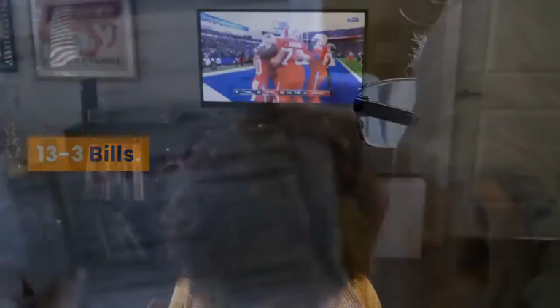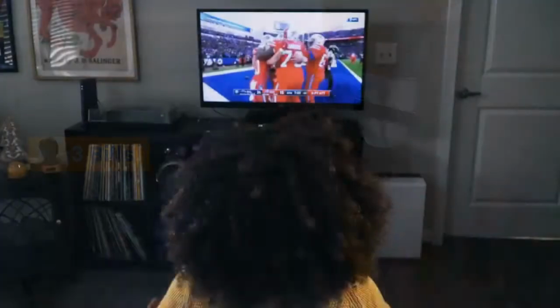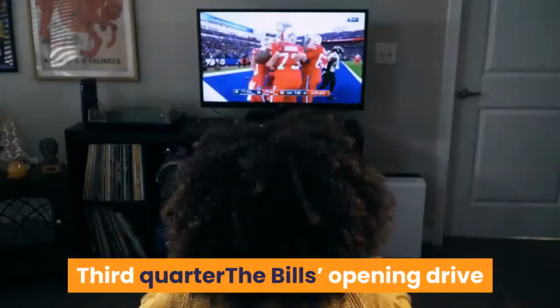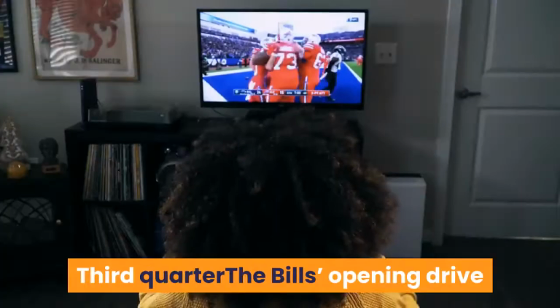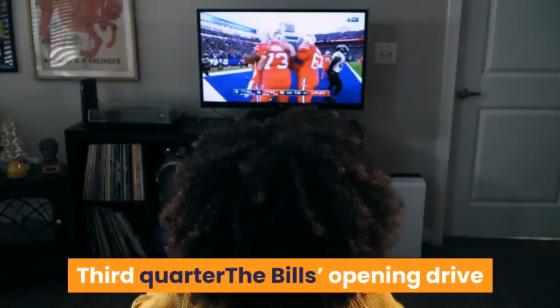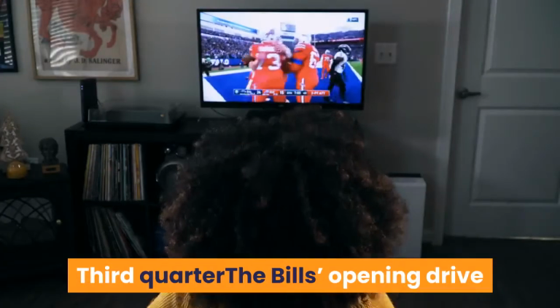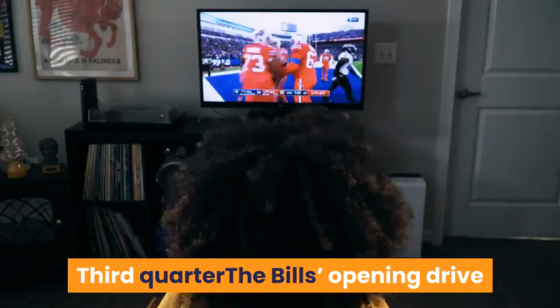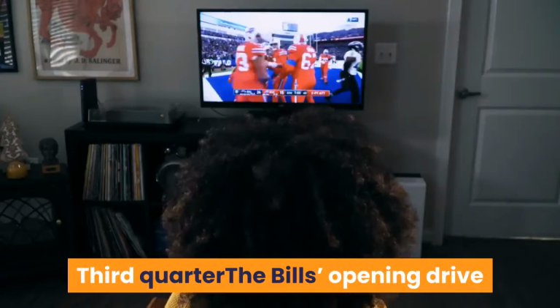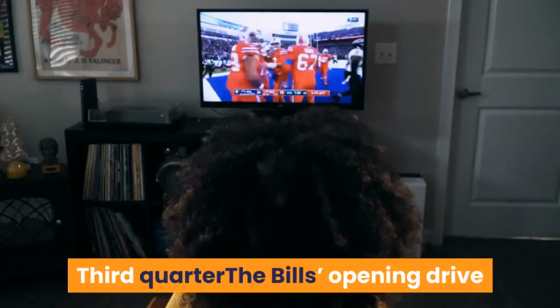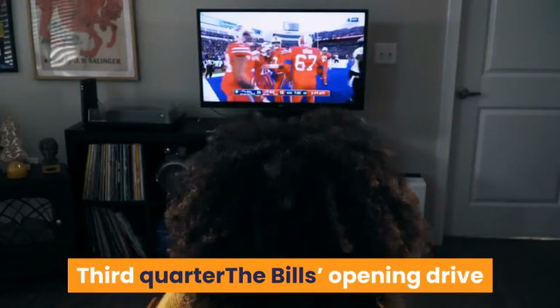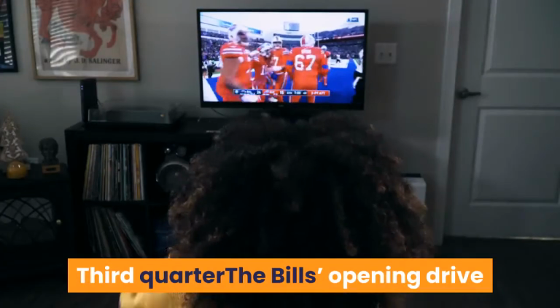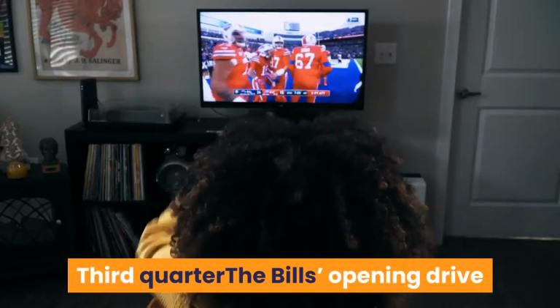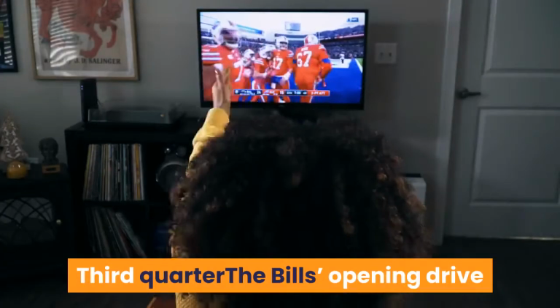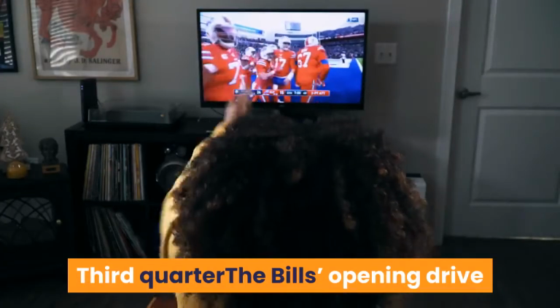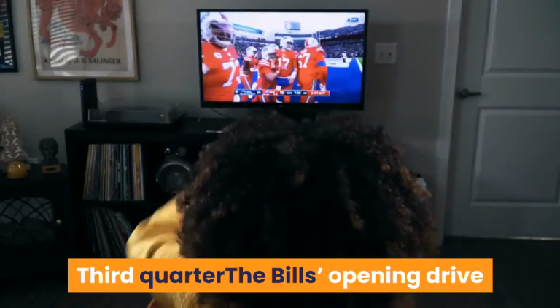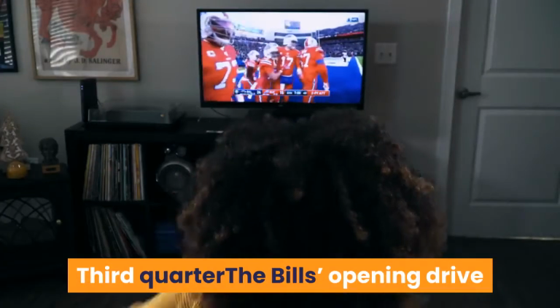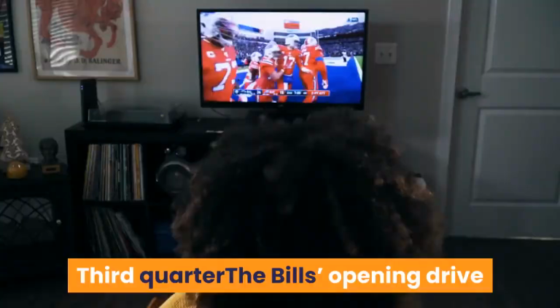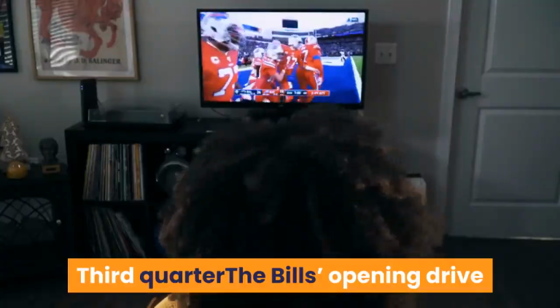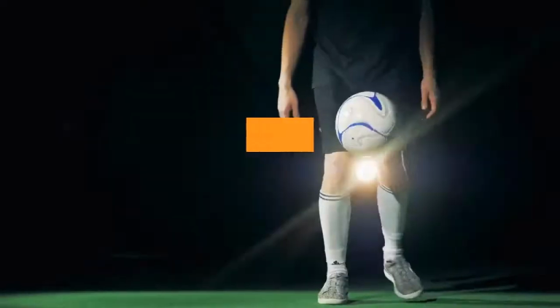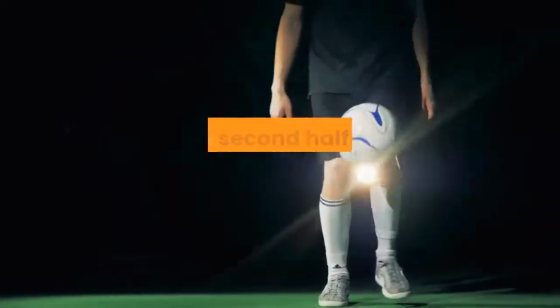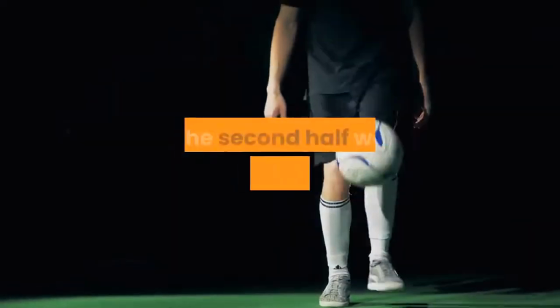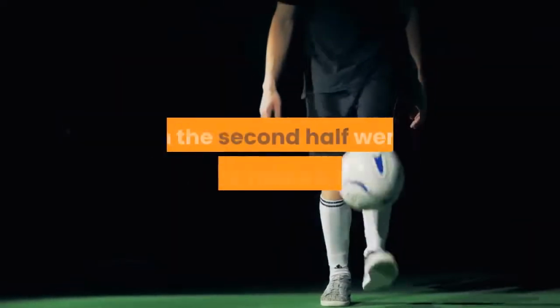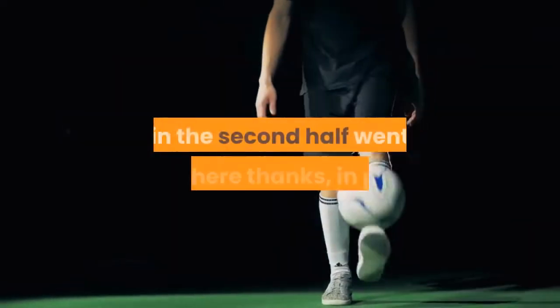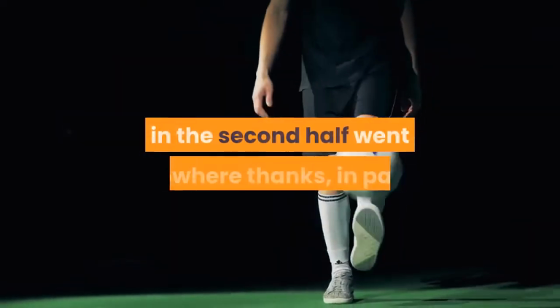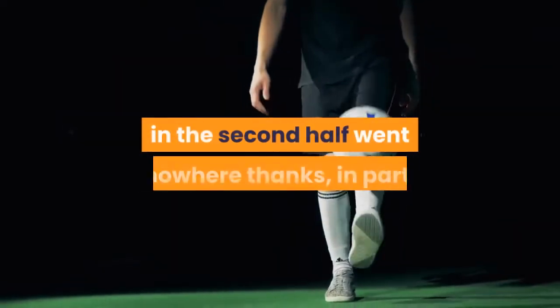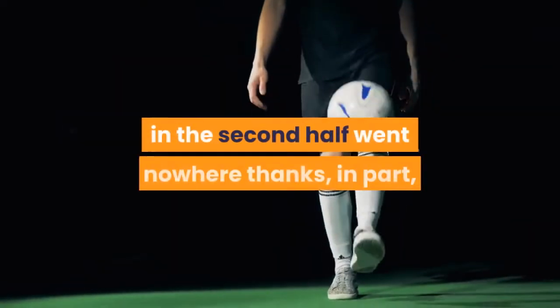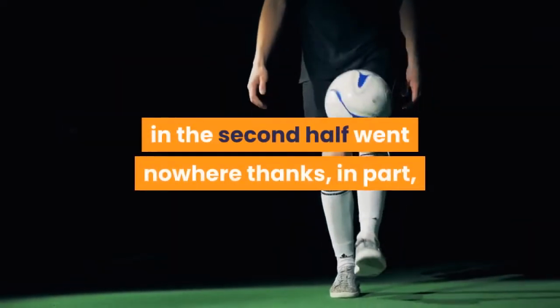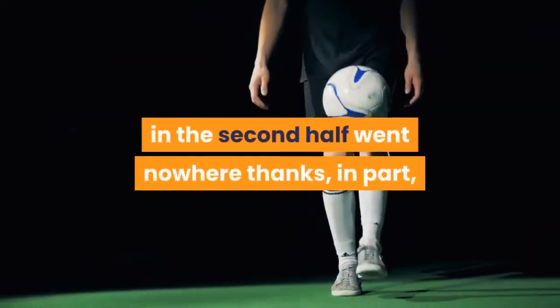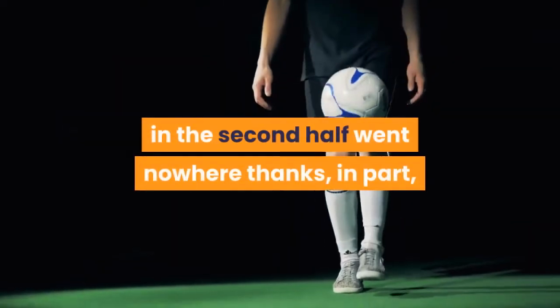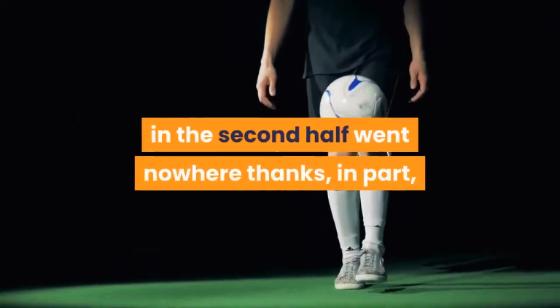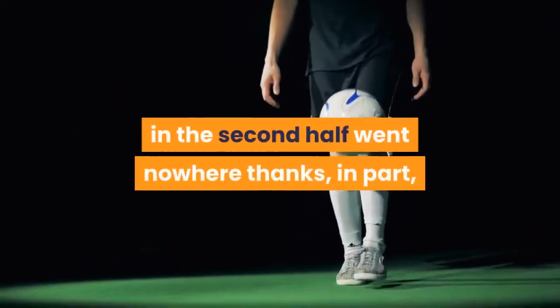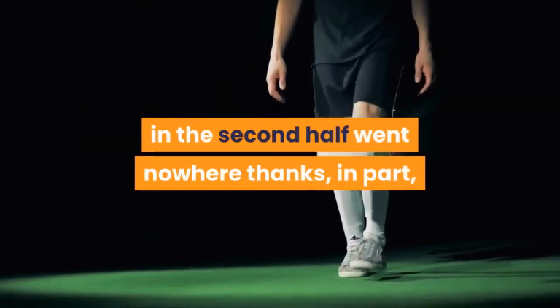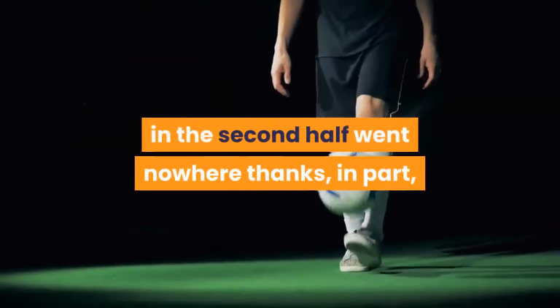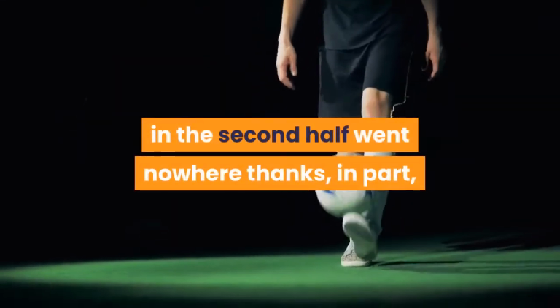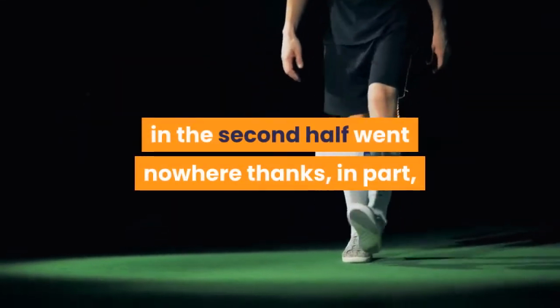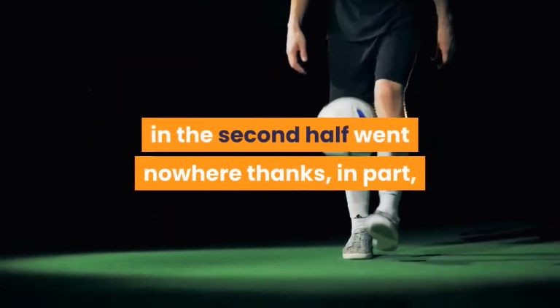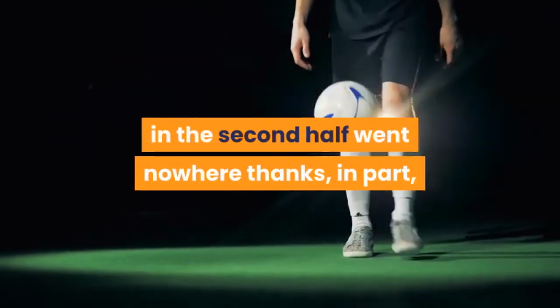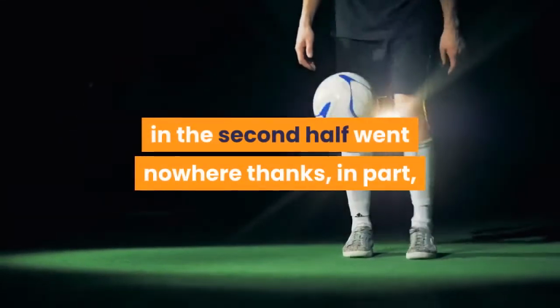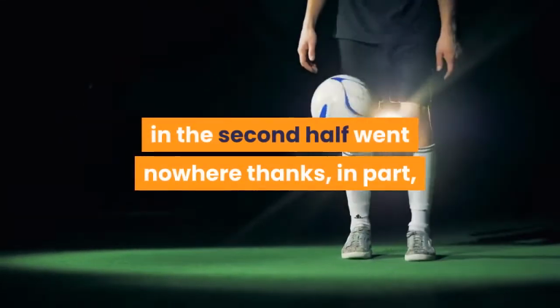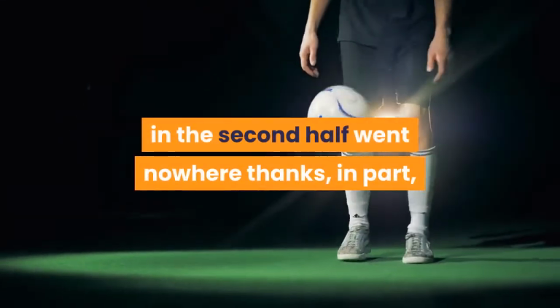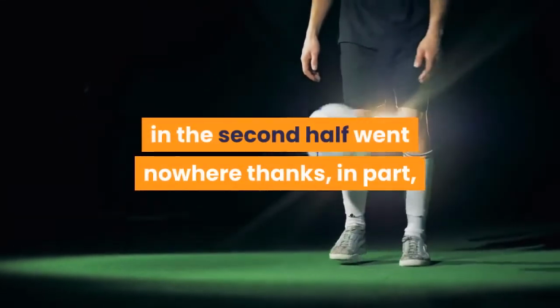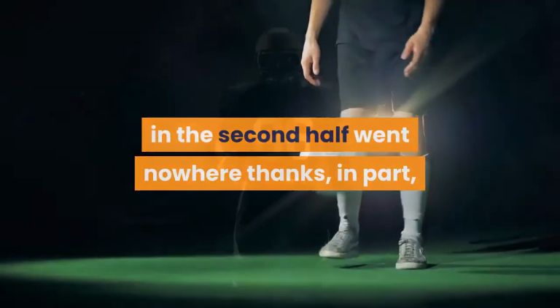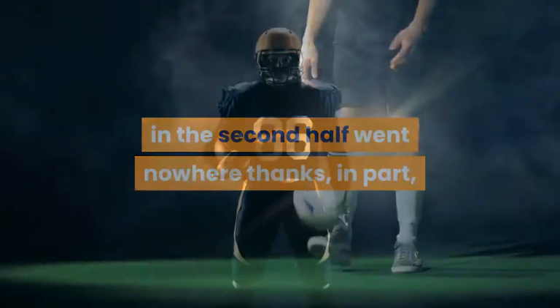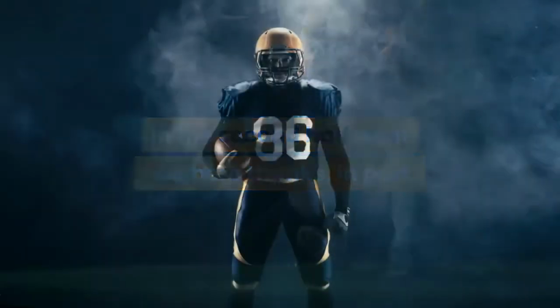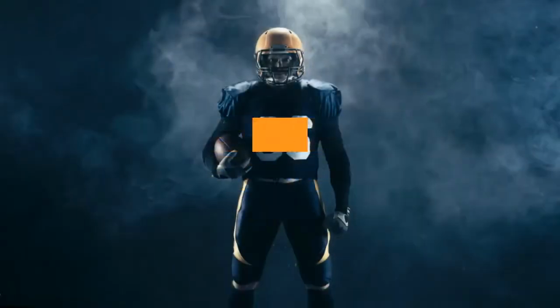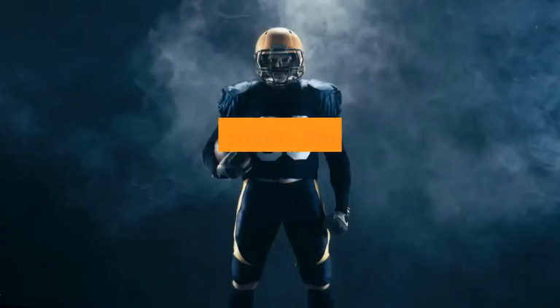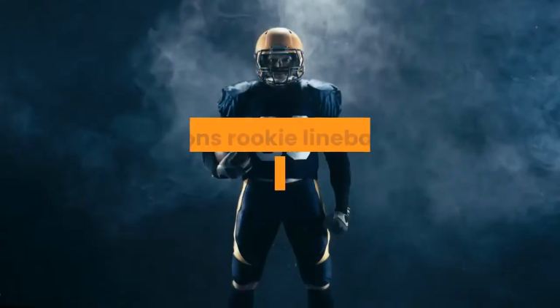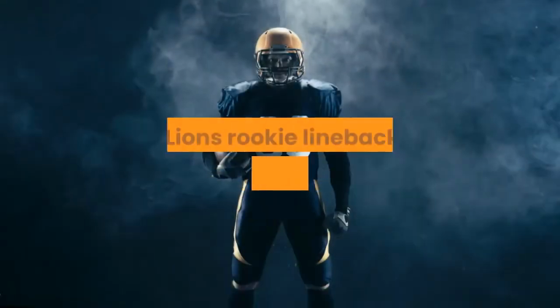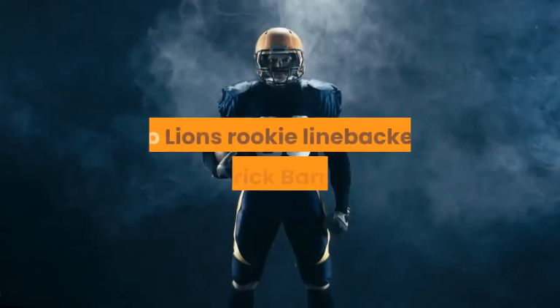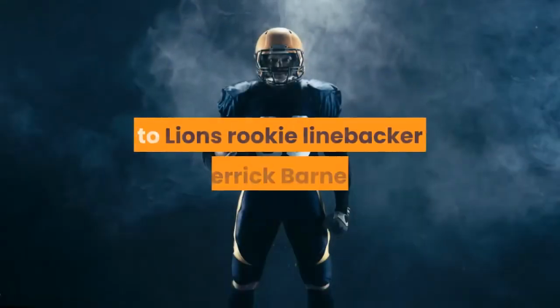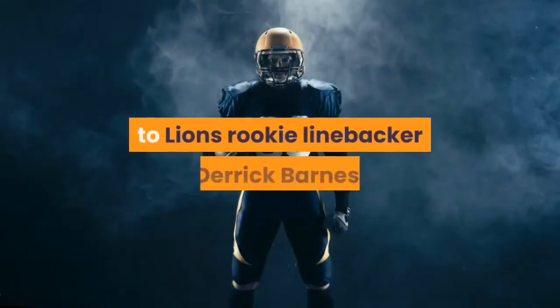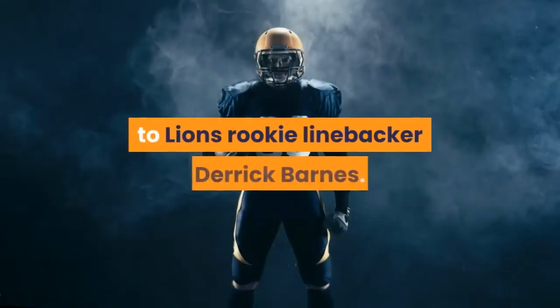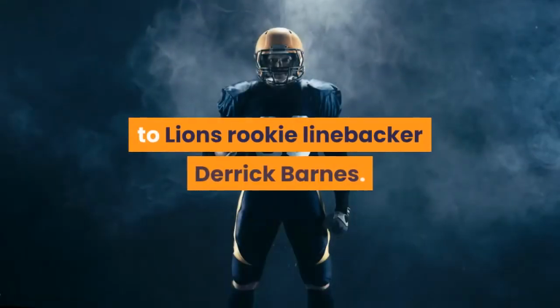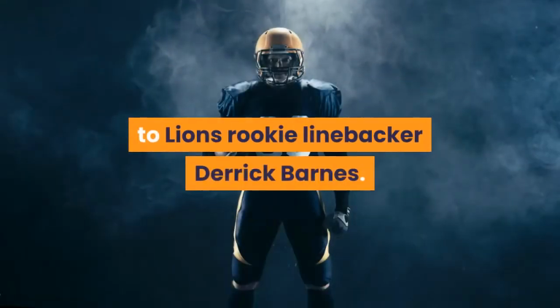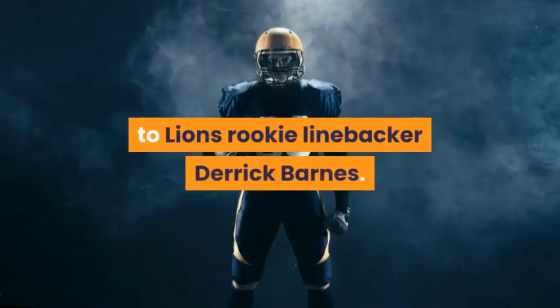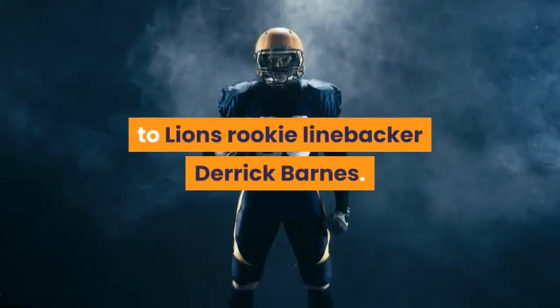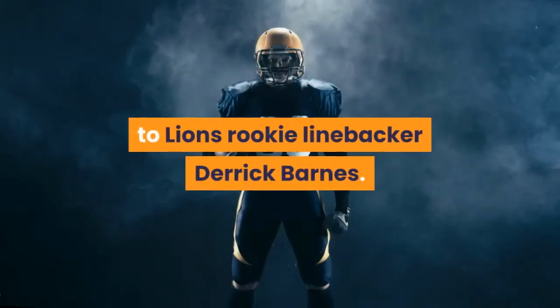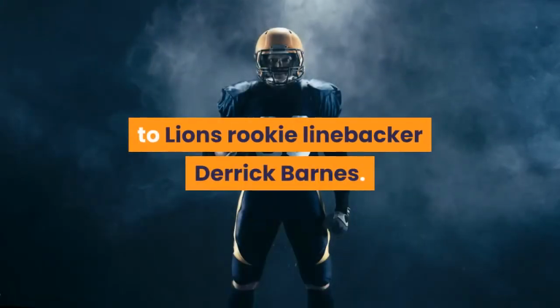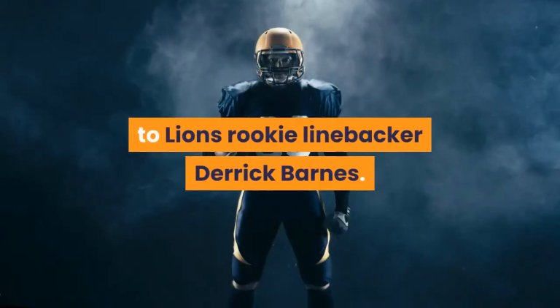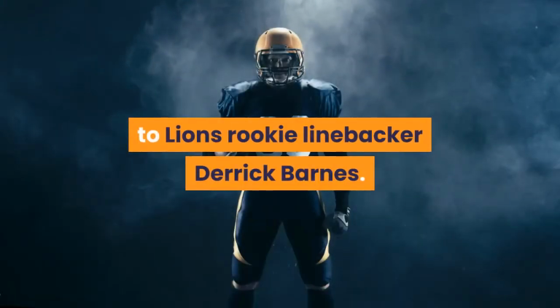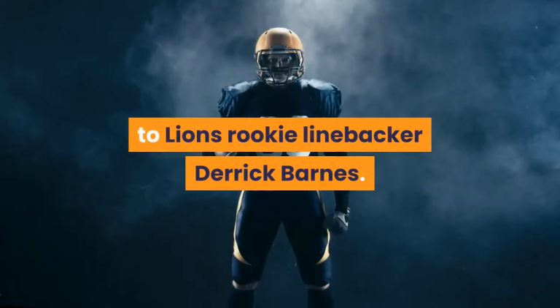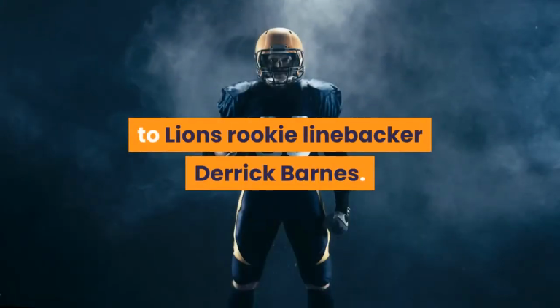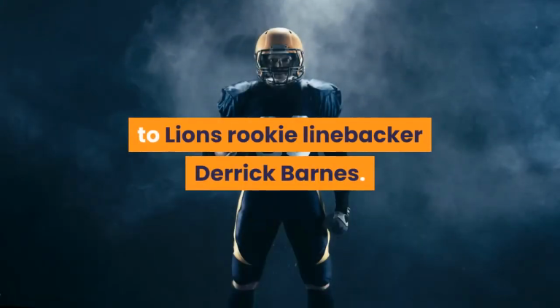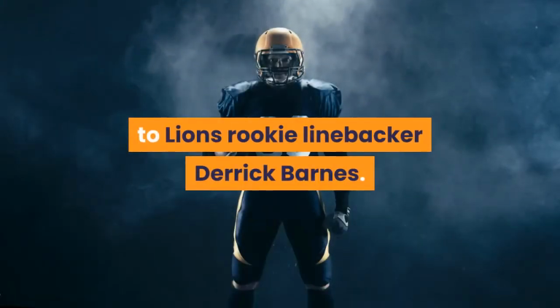Third quarter: the Bills' opening drive in the second half went nowhere, thanks in part to Lions rookie linebacker Derek Barnes.